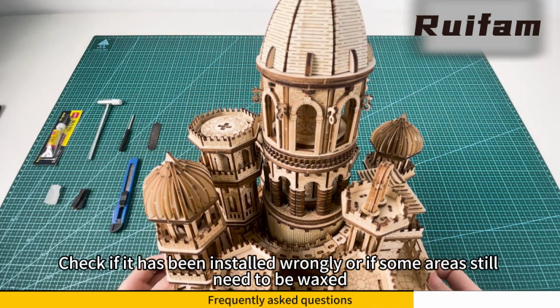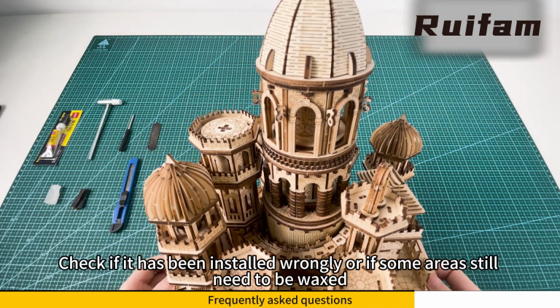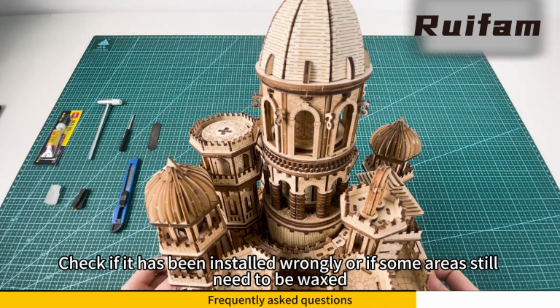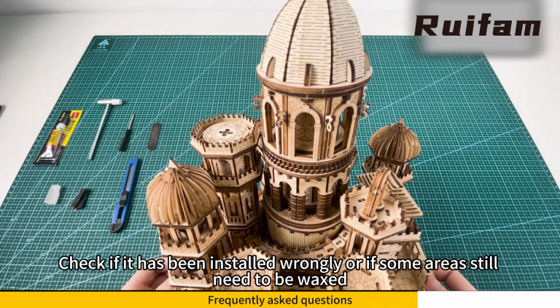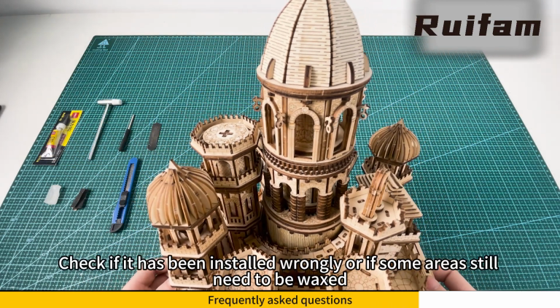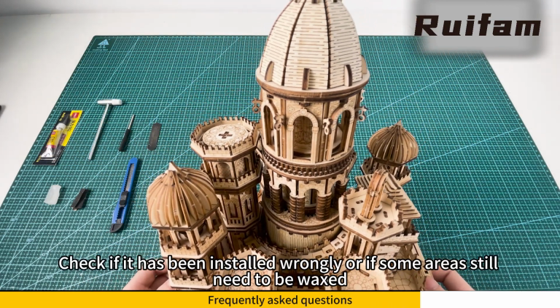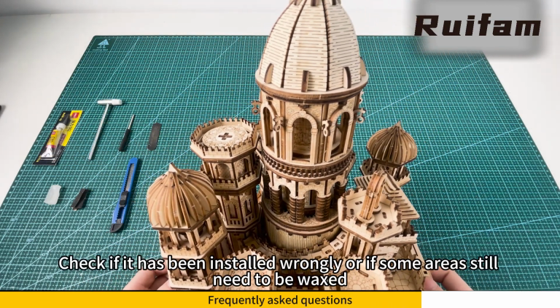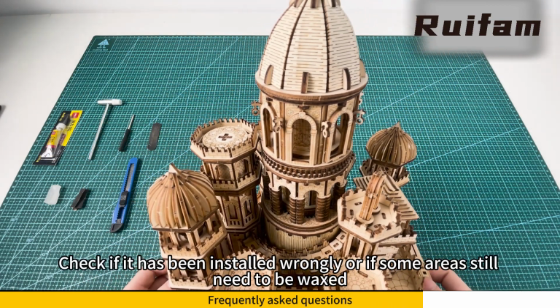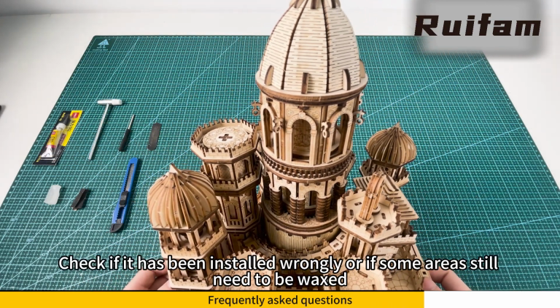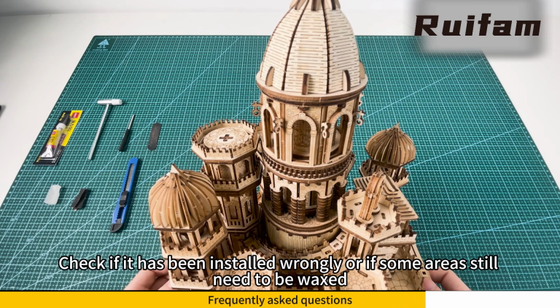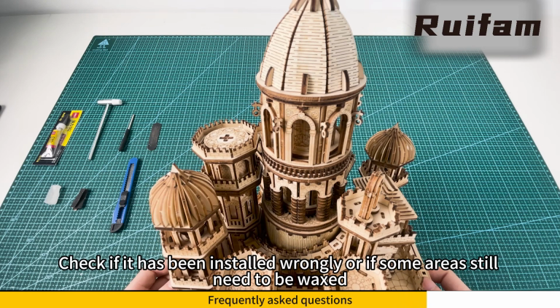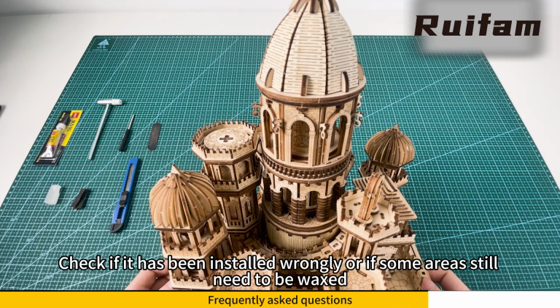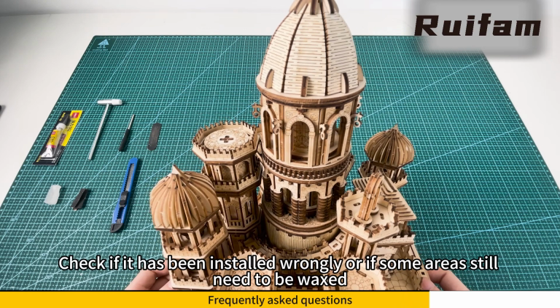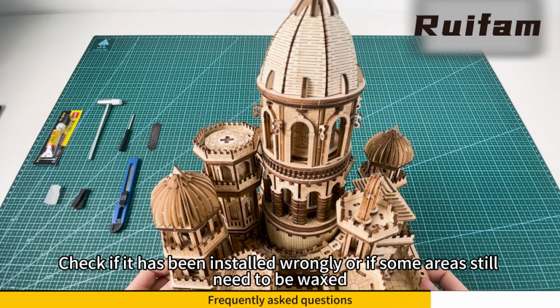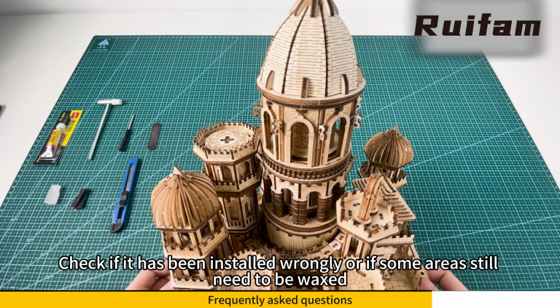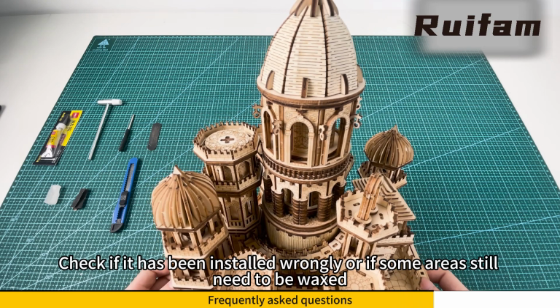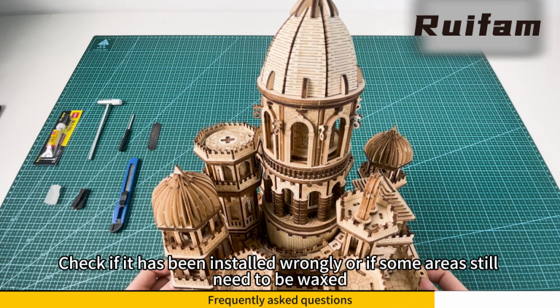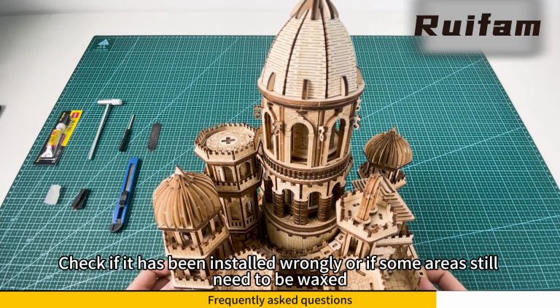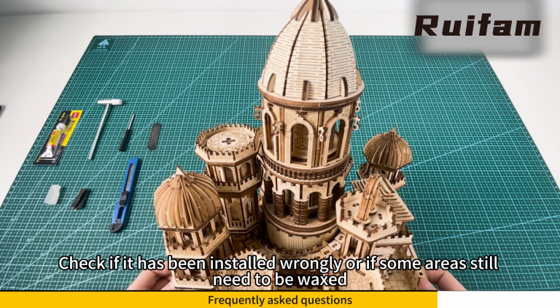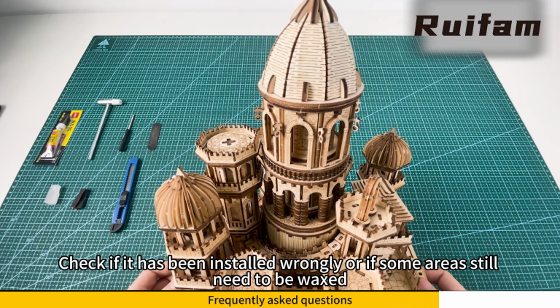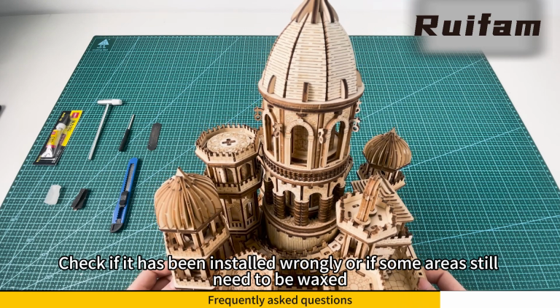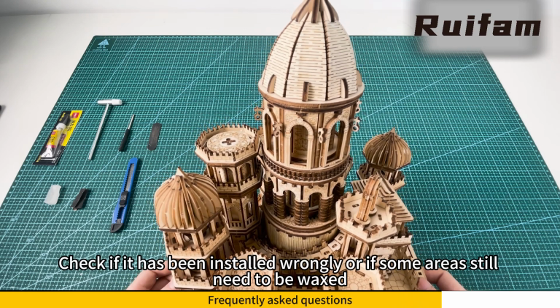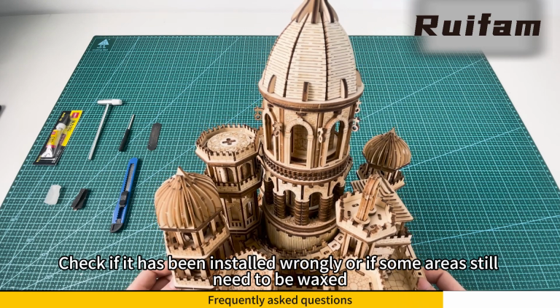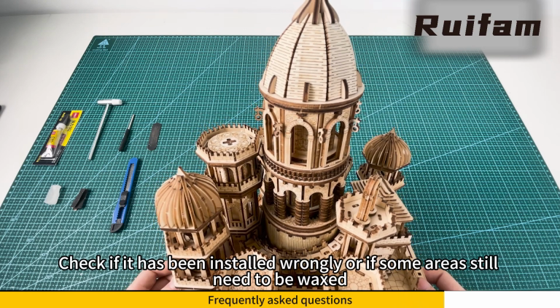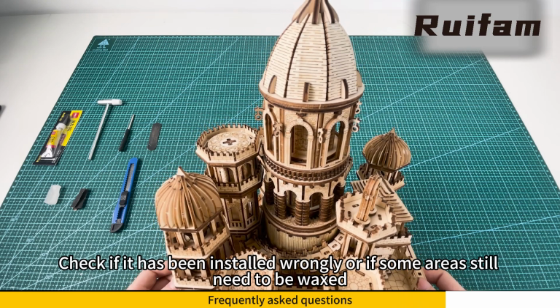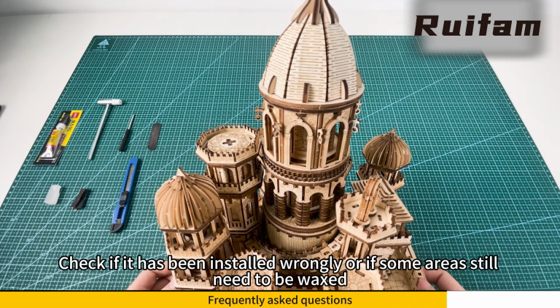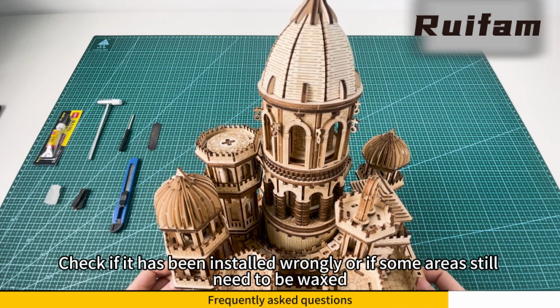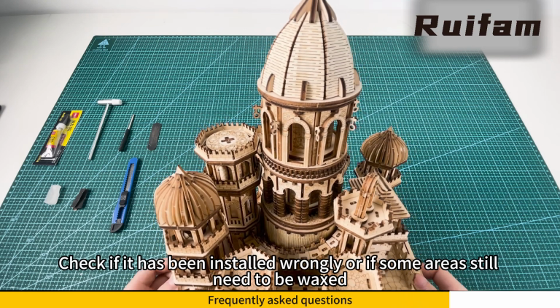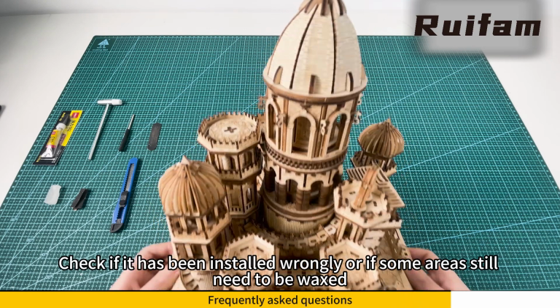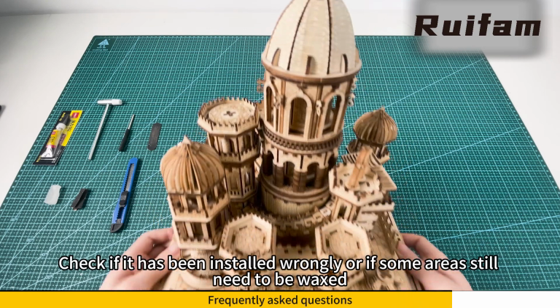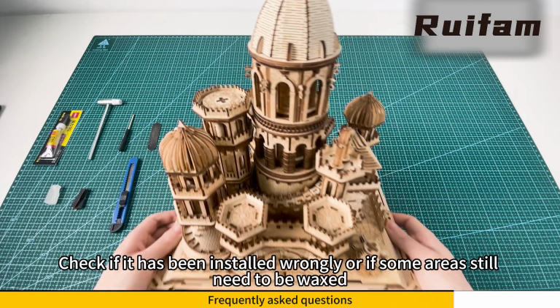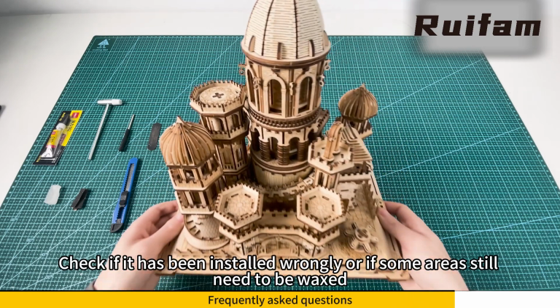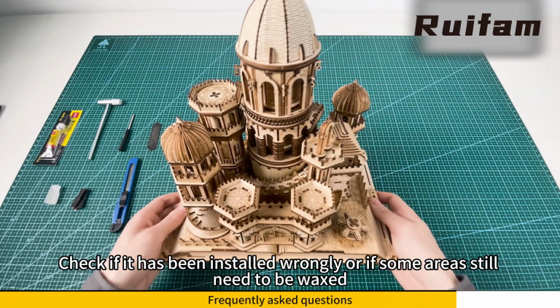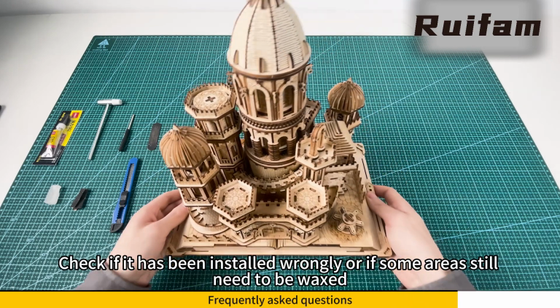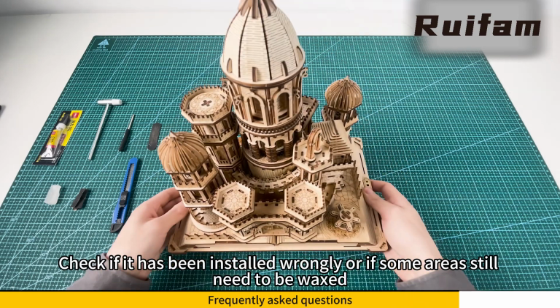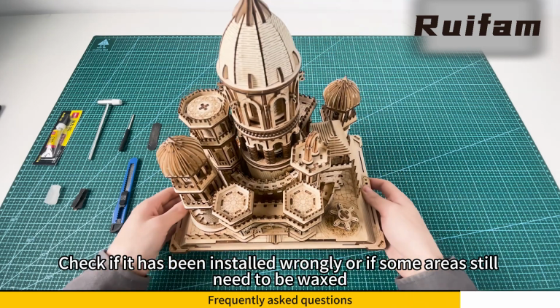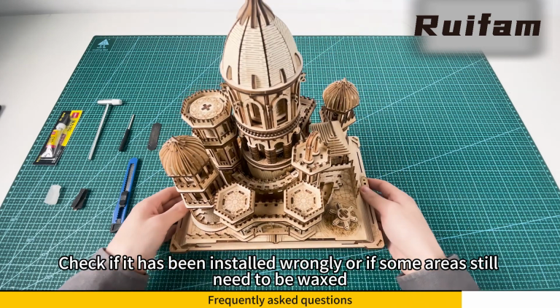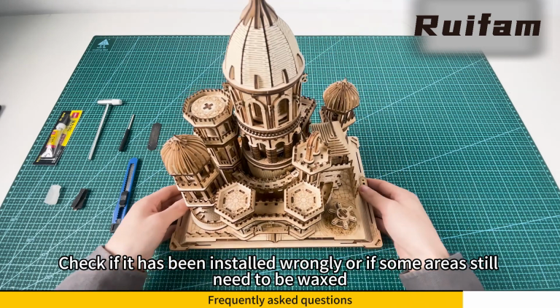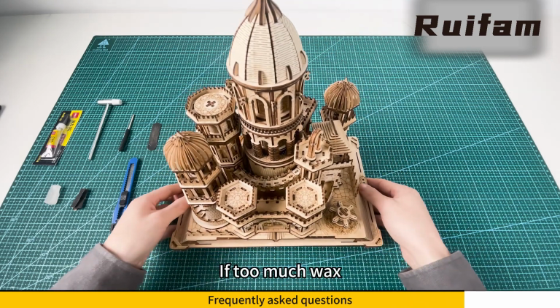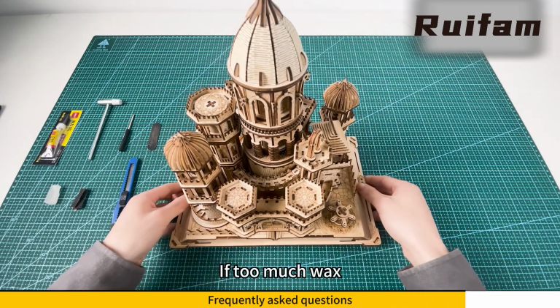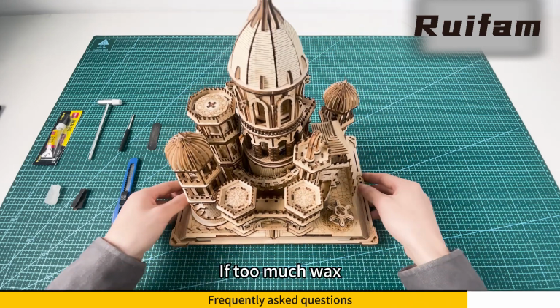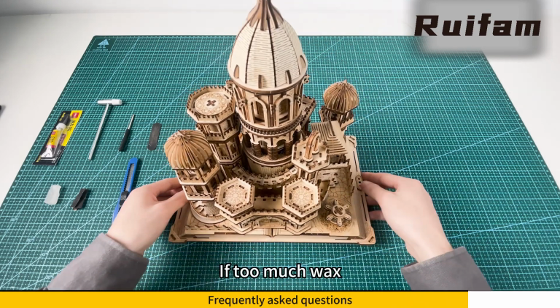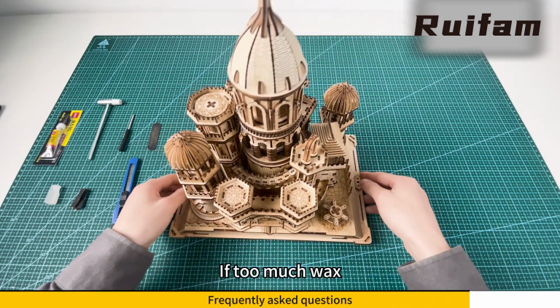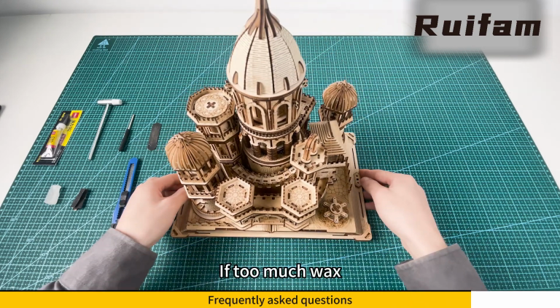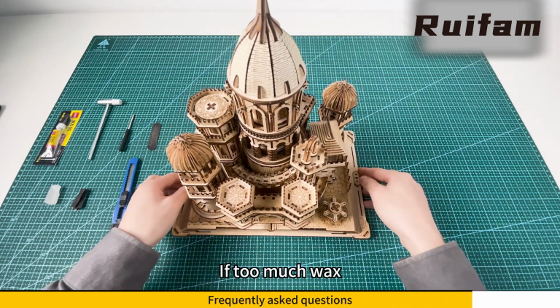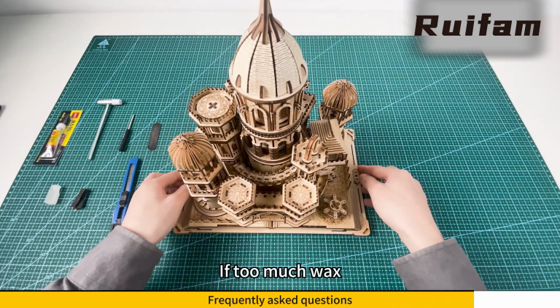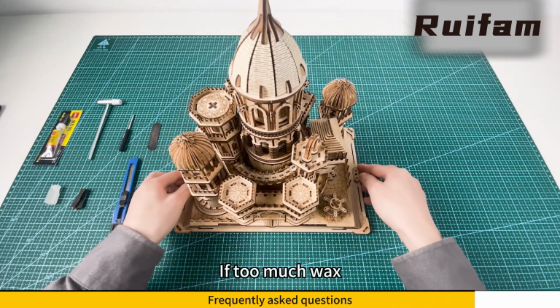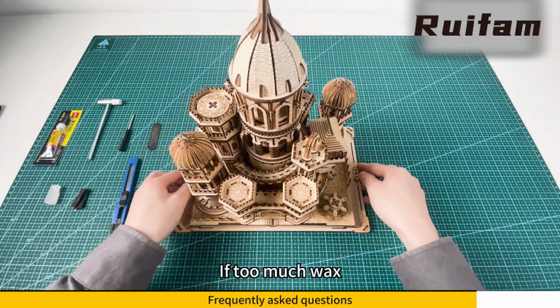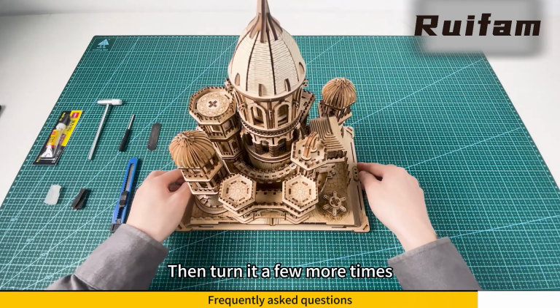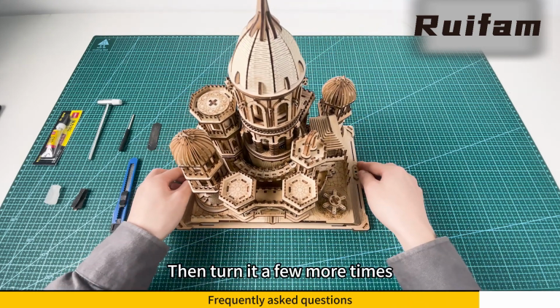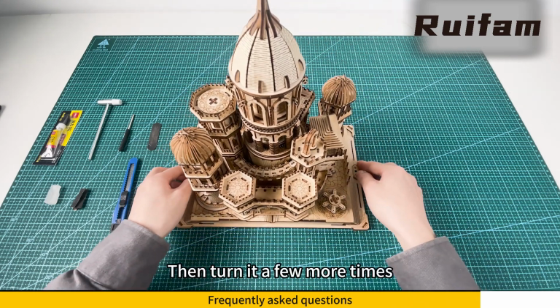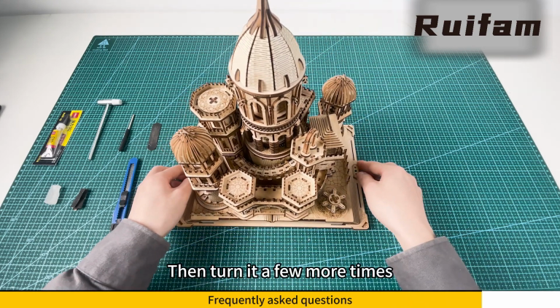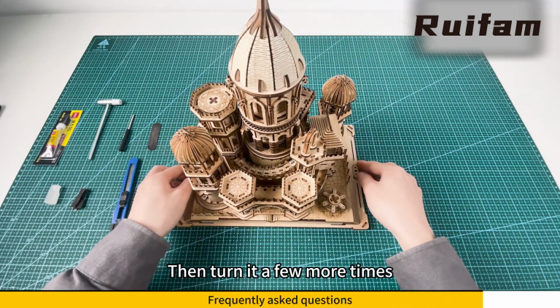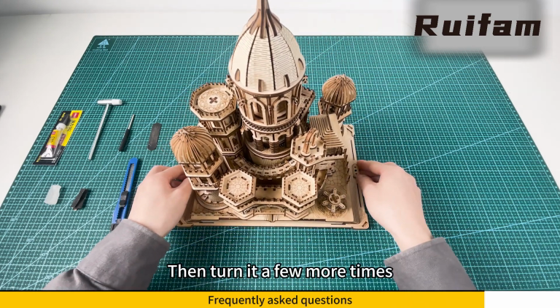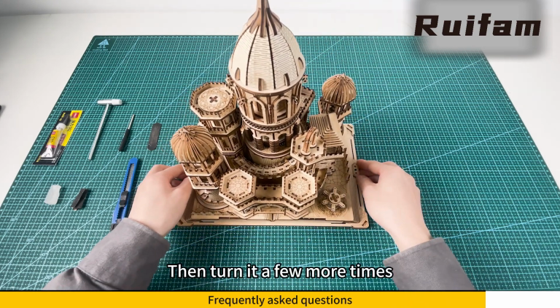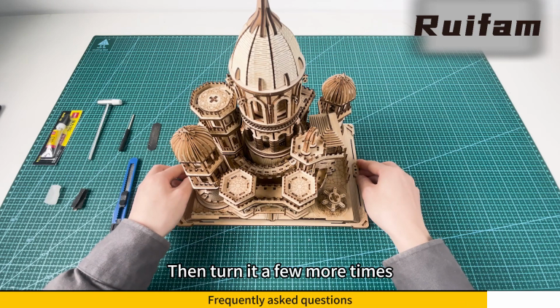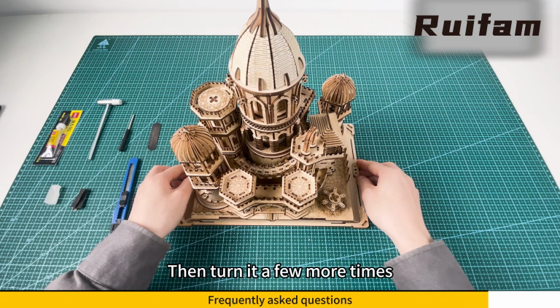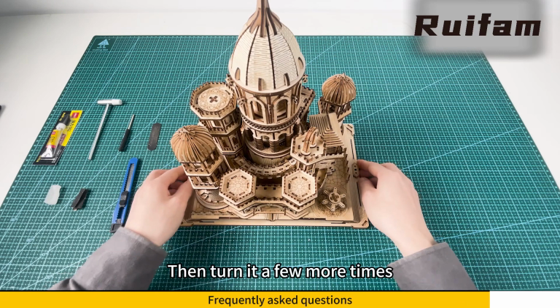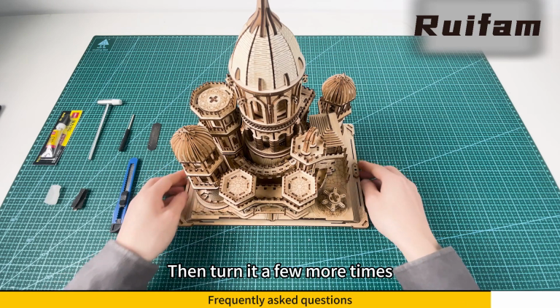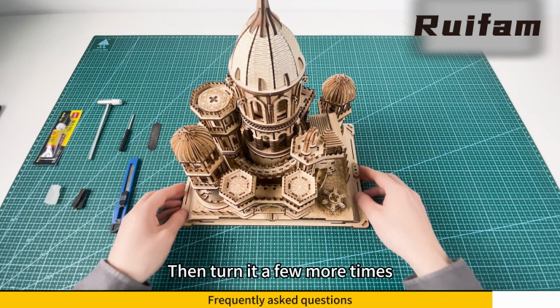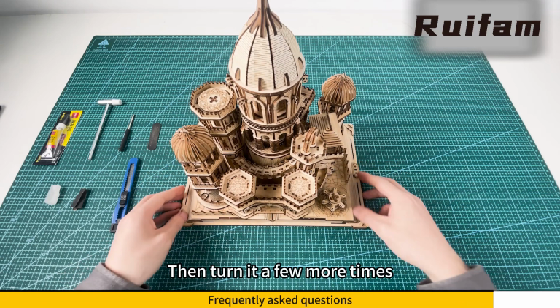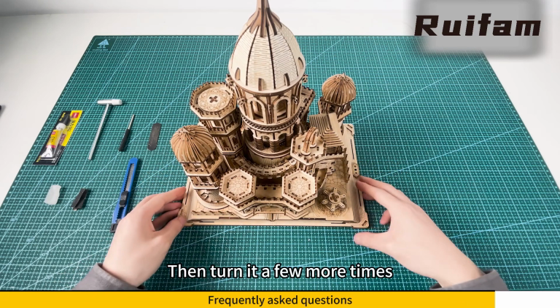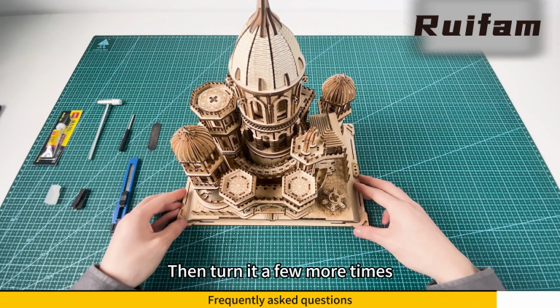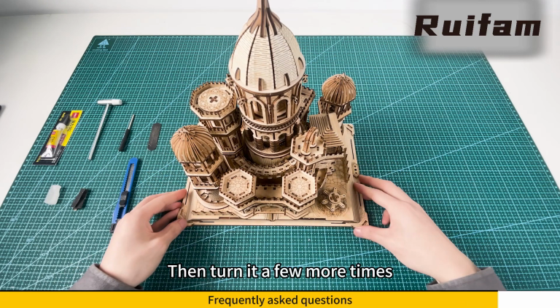If the rotation is not smooth, check if it has been installed wrongly or if some areas still need to be waxed. If too much wax was applied, turn it a few more times.